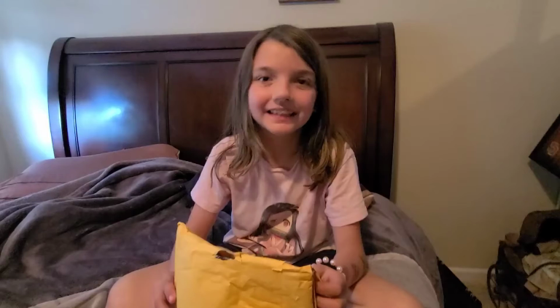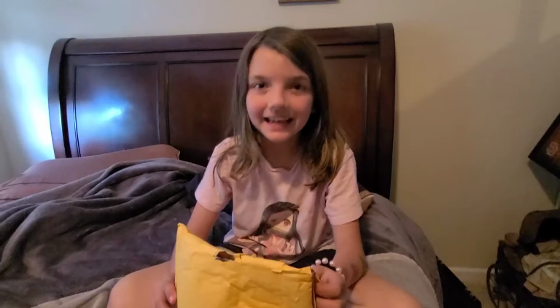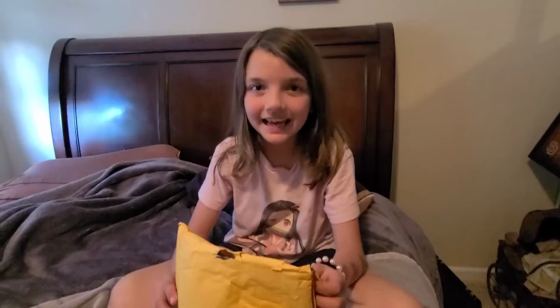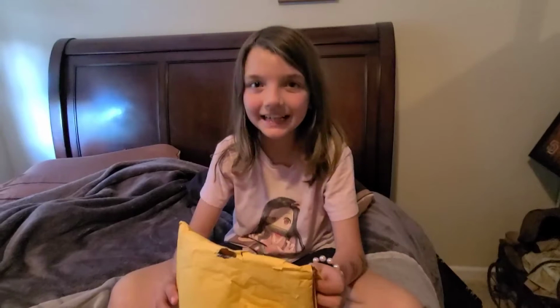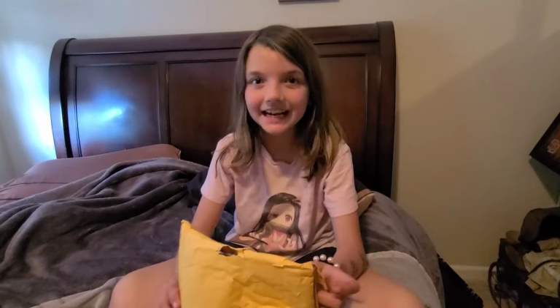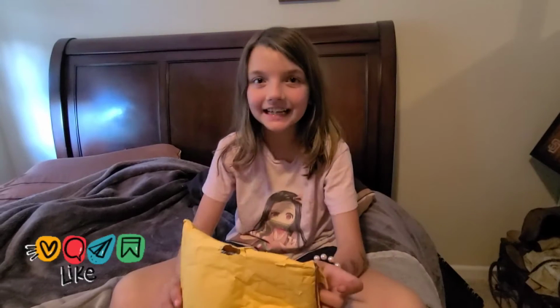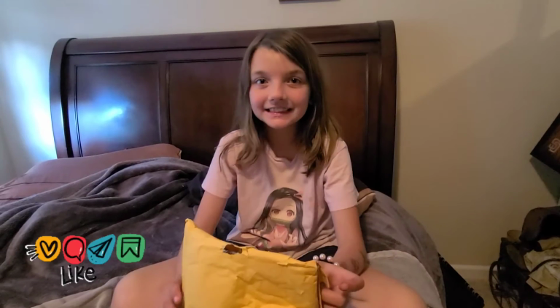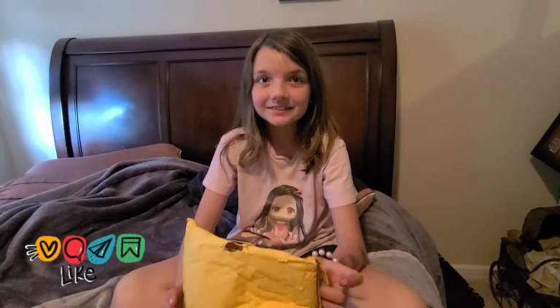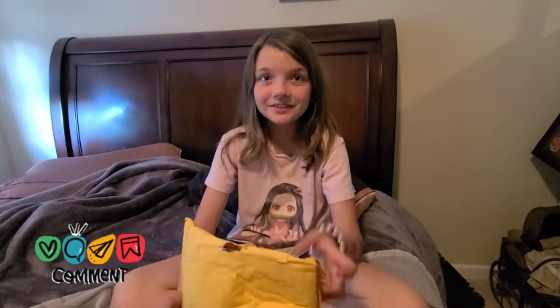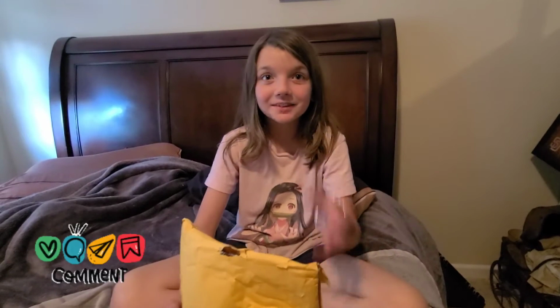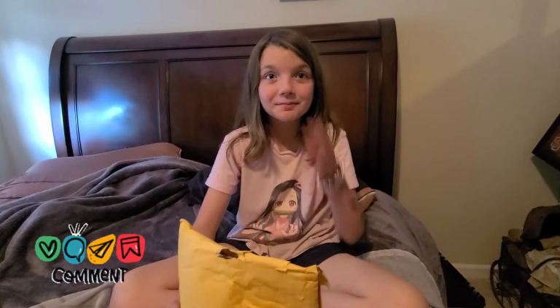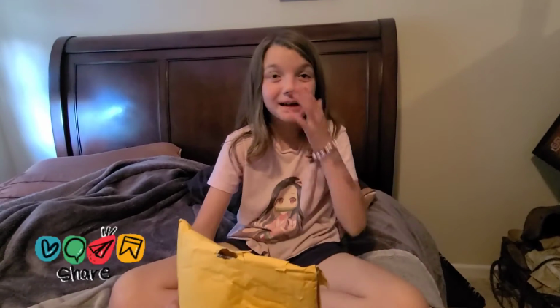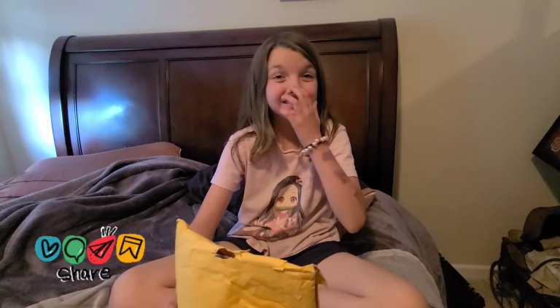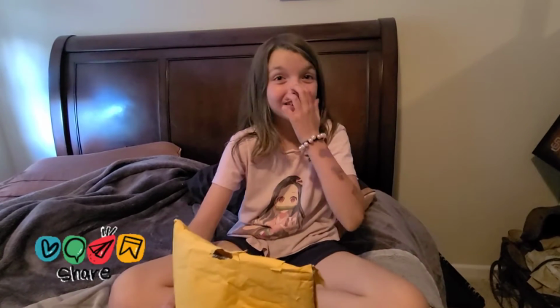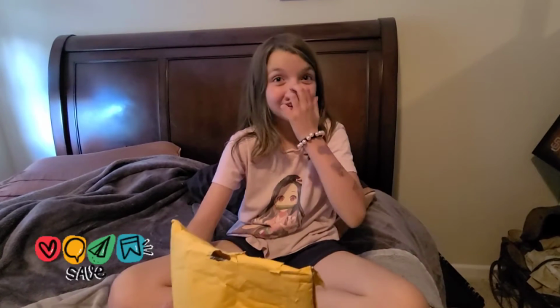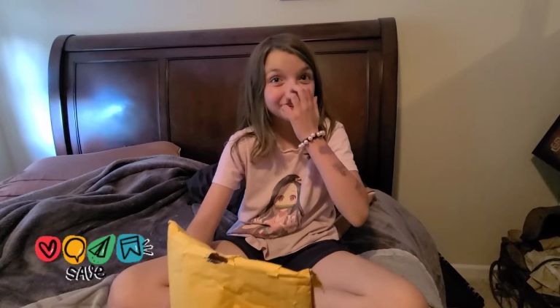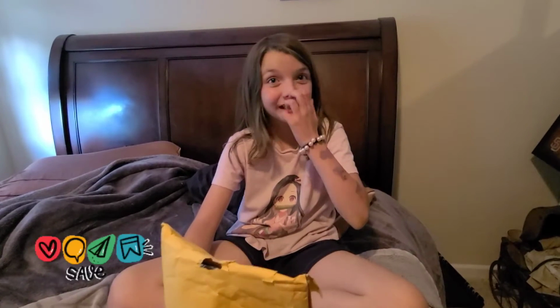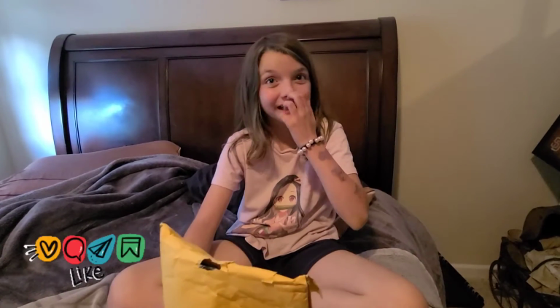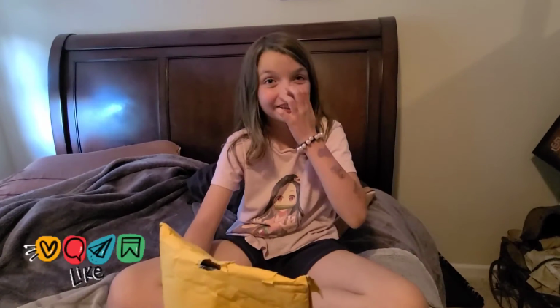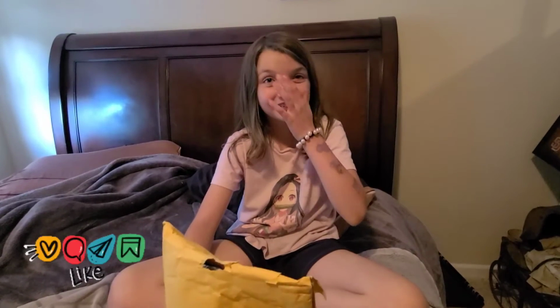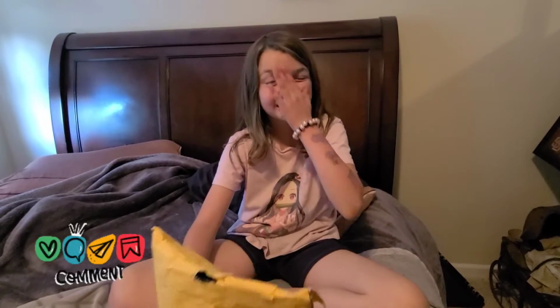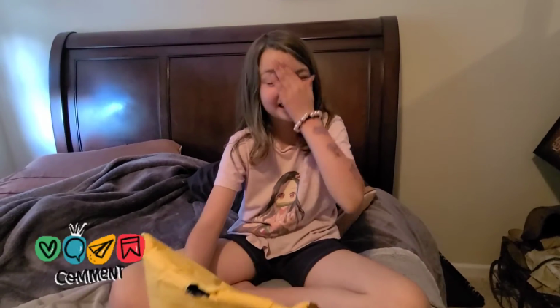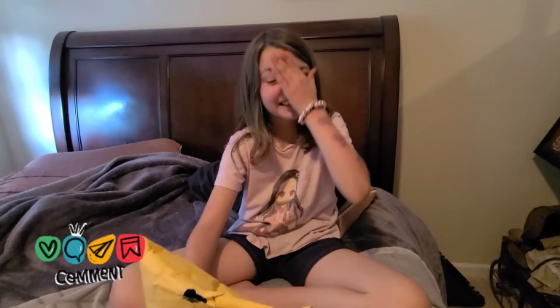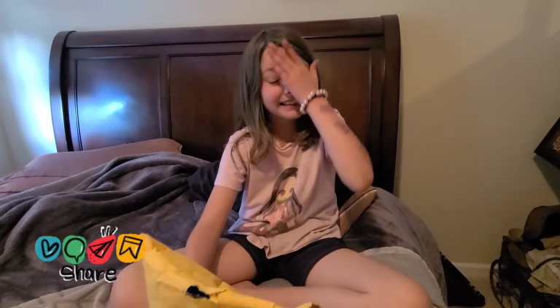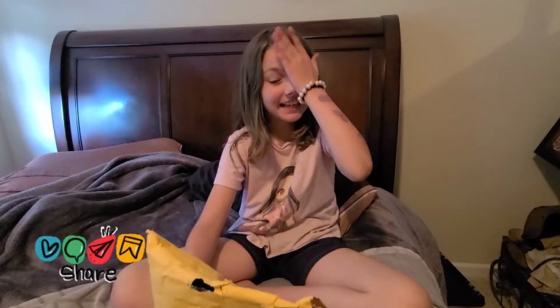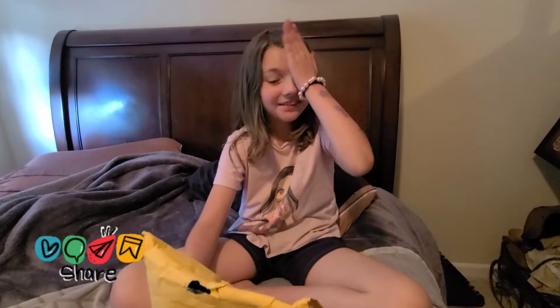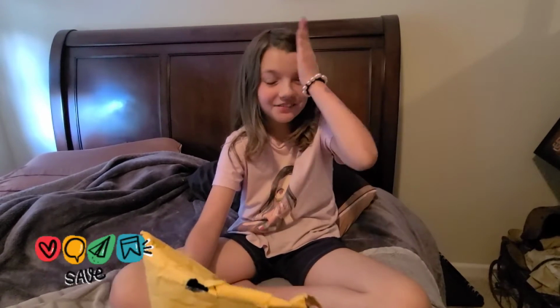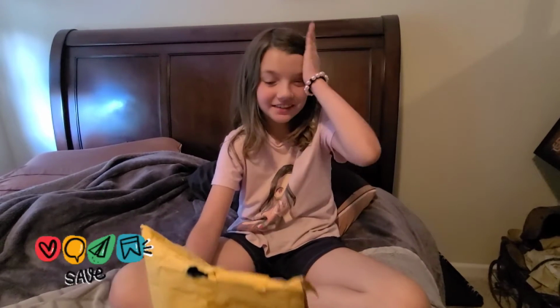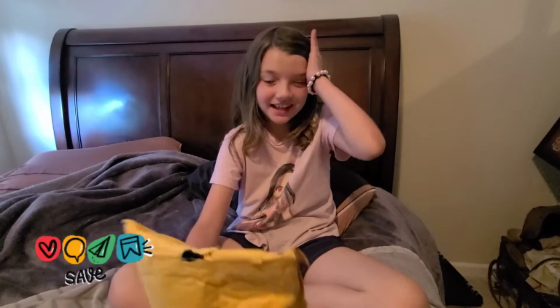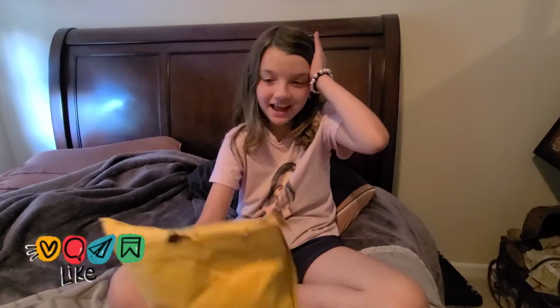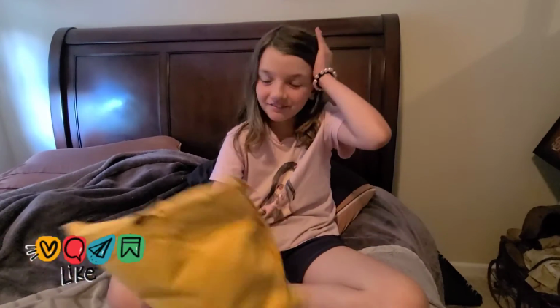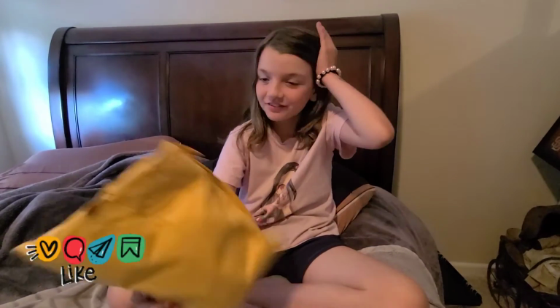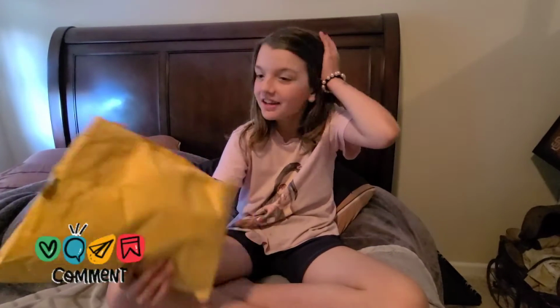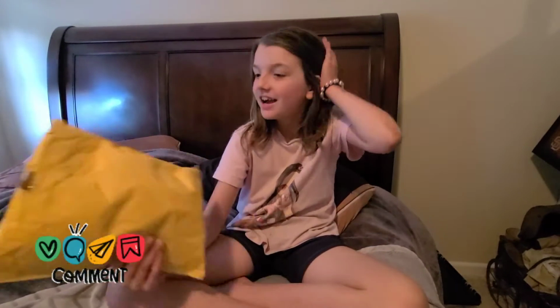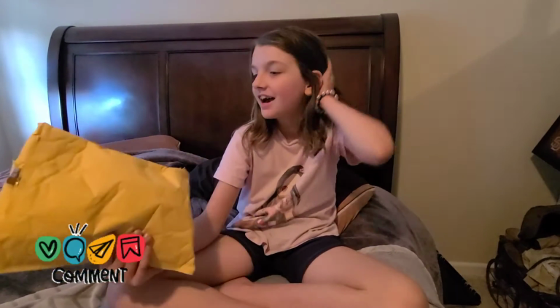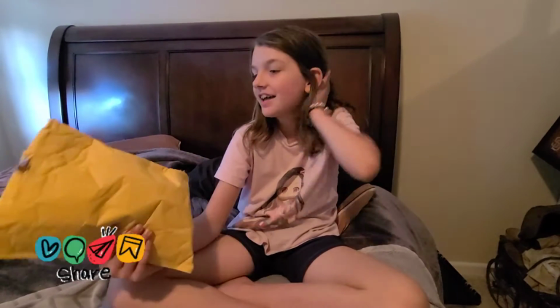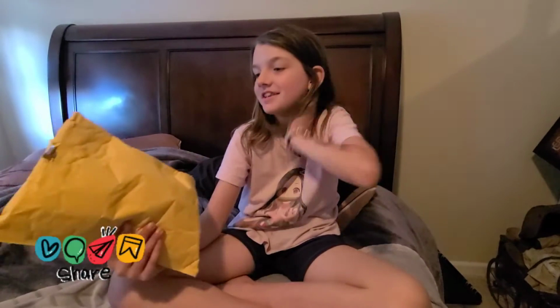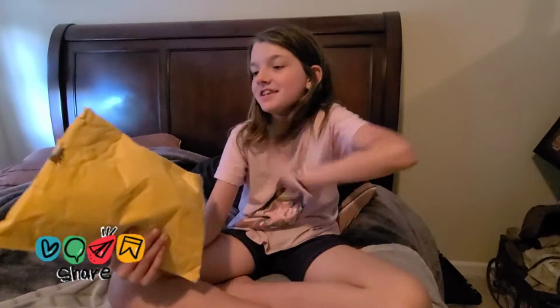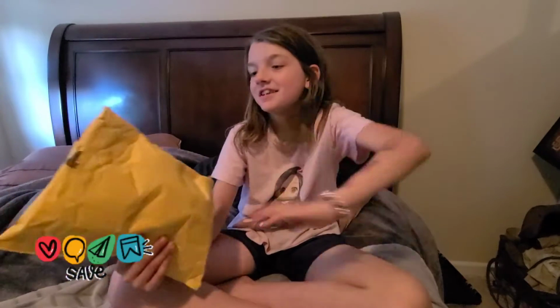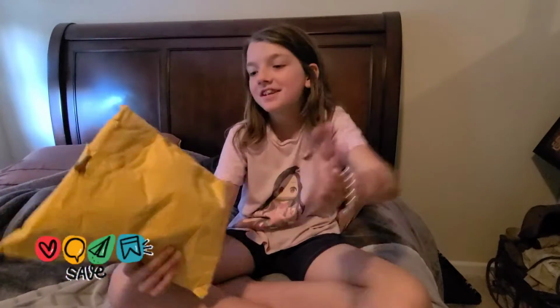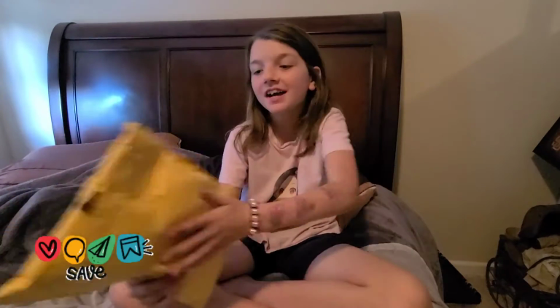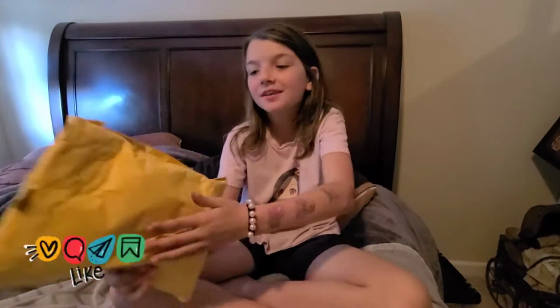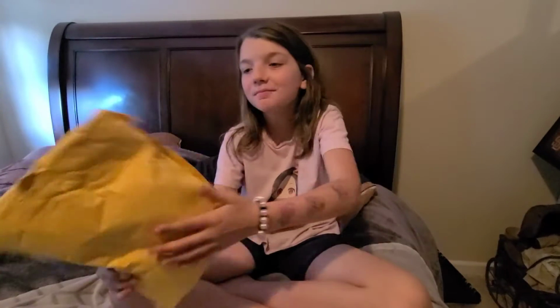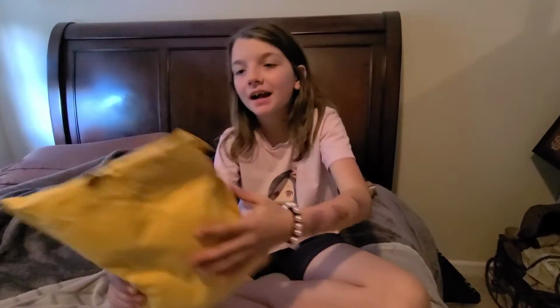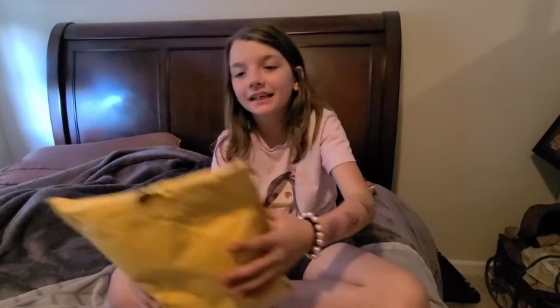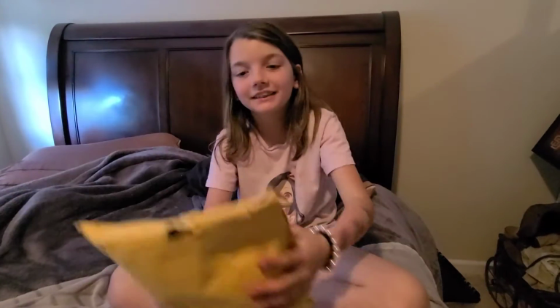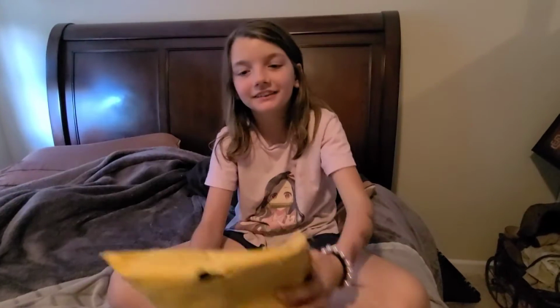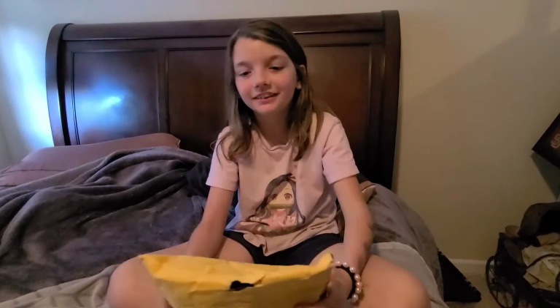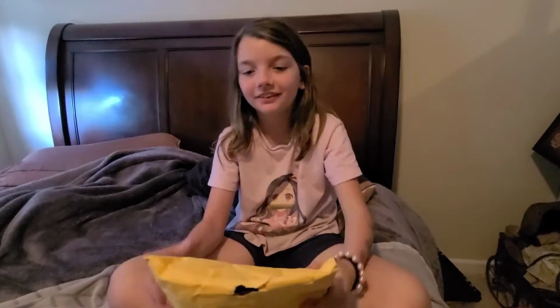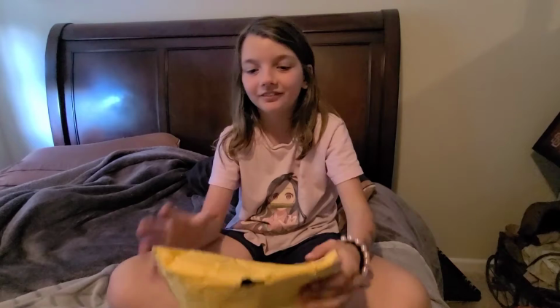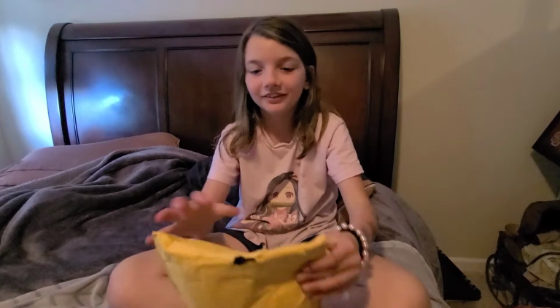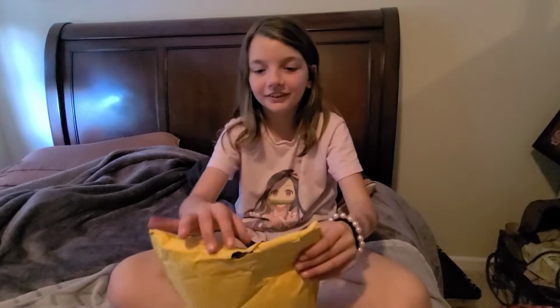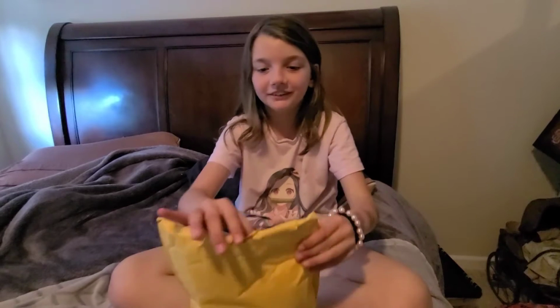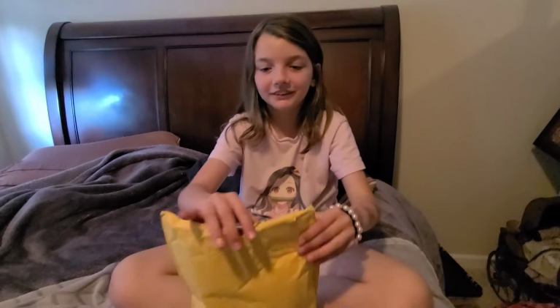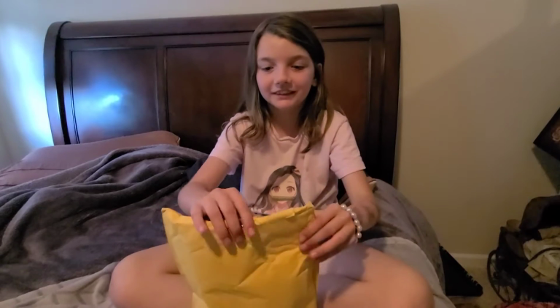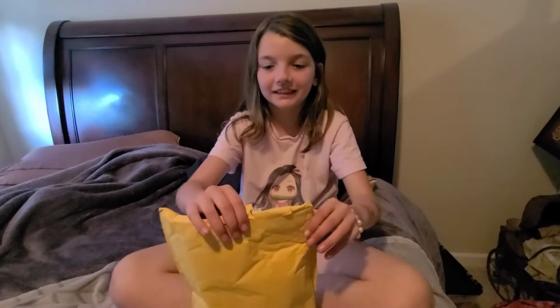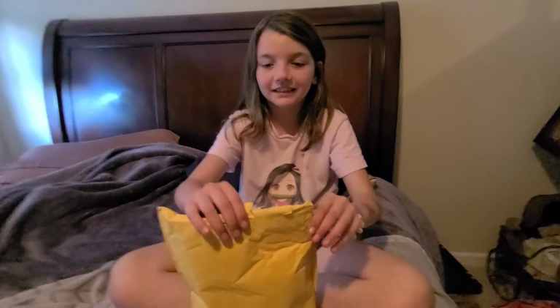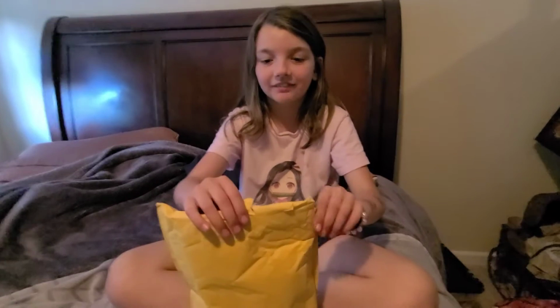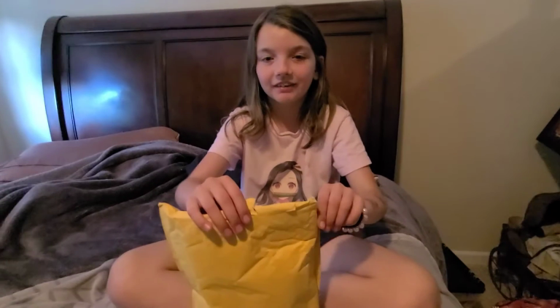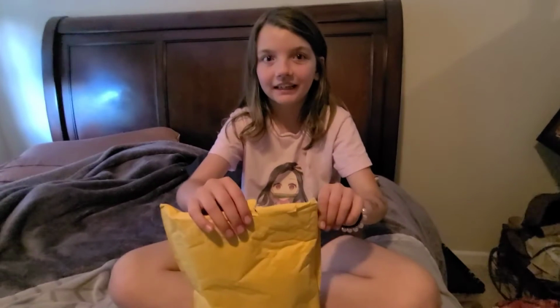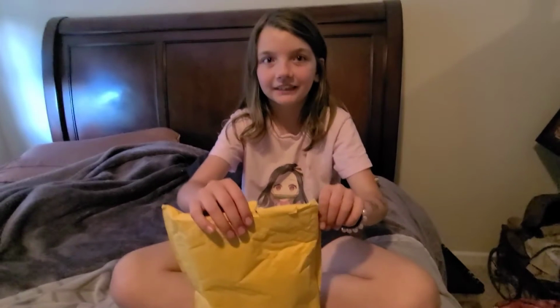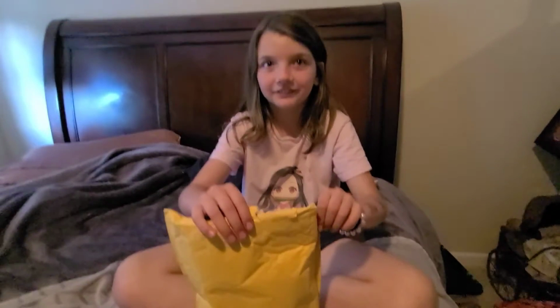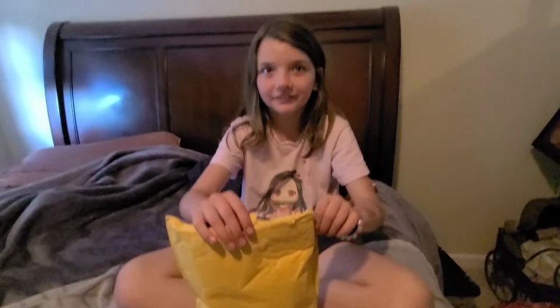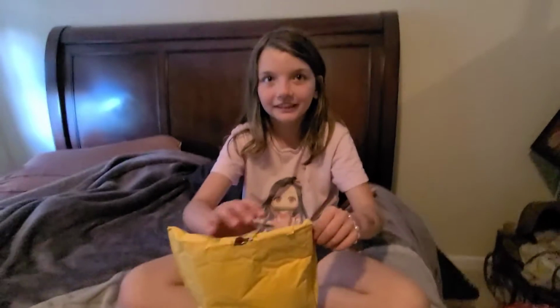Hey guys, welcome back to our channel. Today we're going to have another package, so we're just going to get right into it.